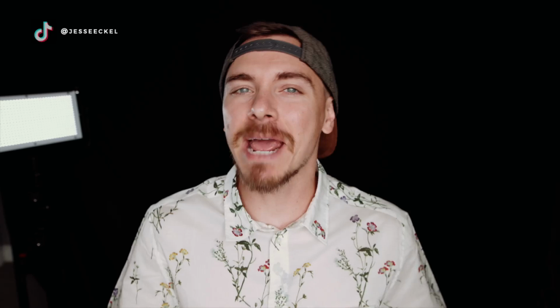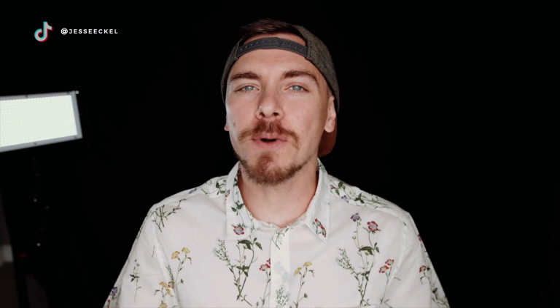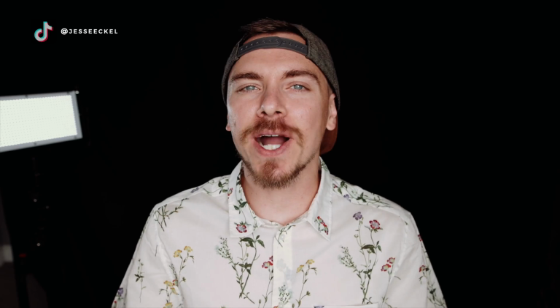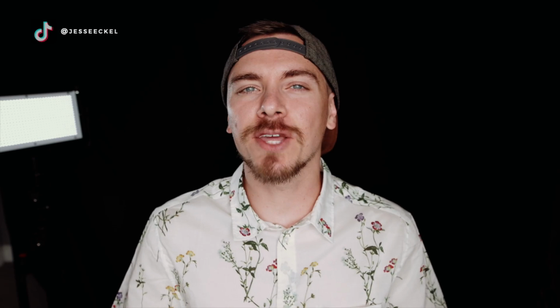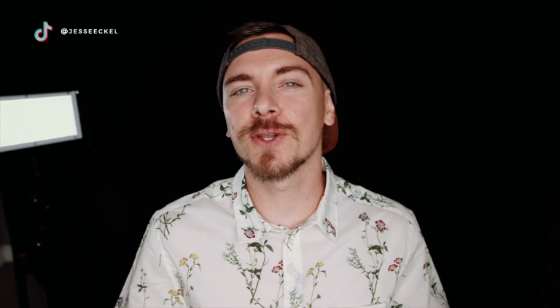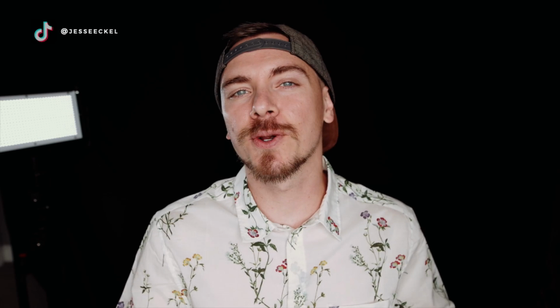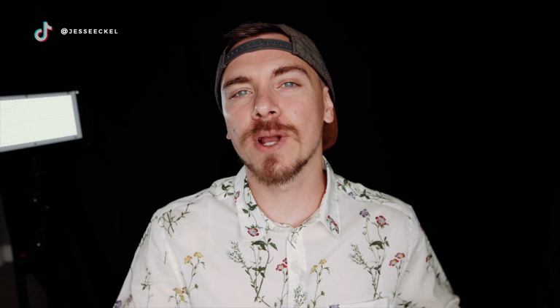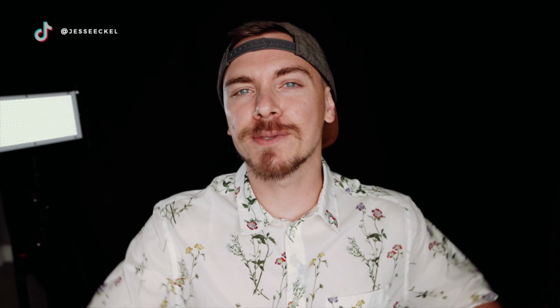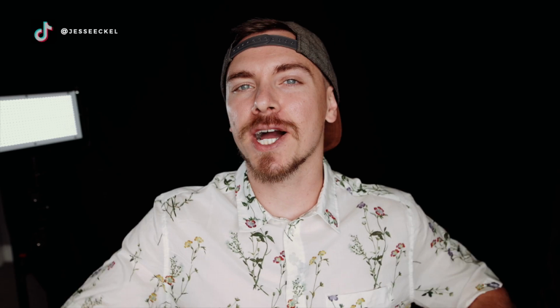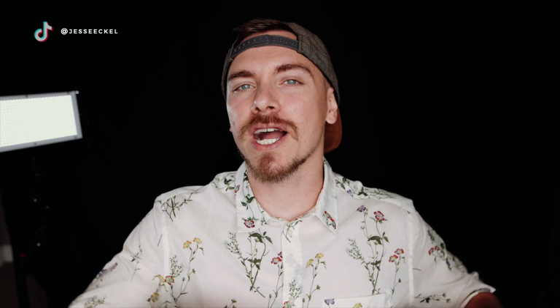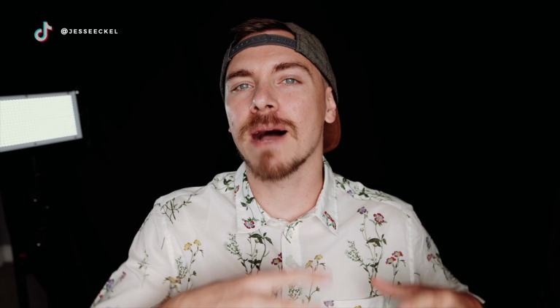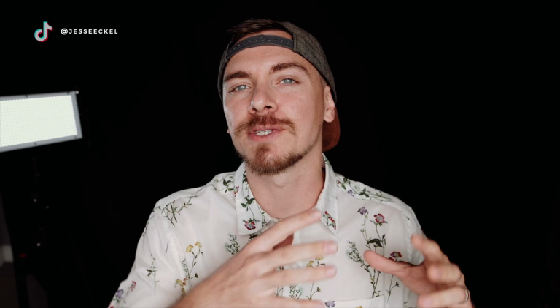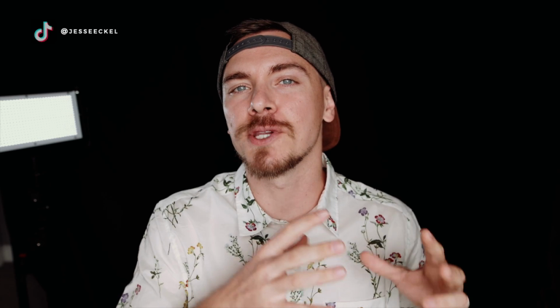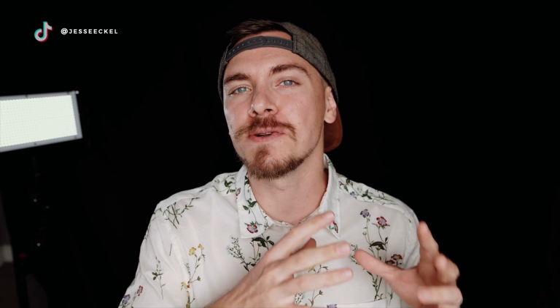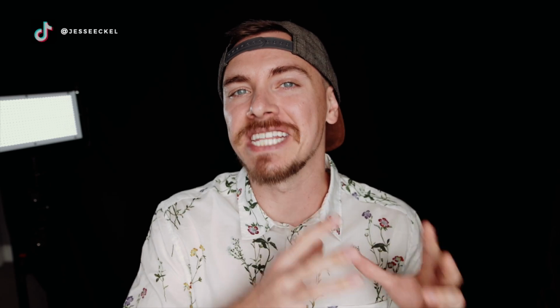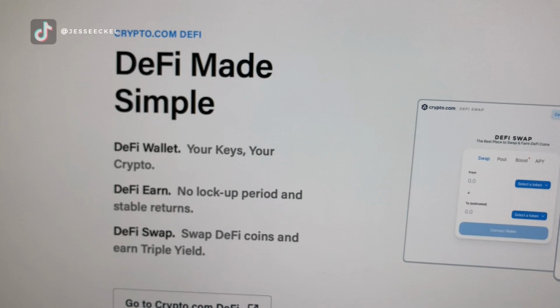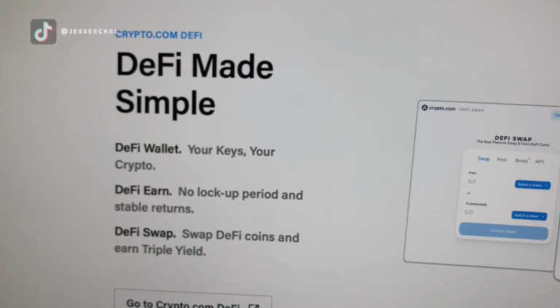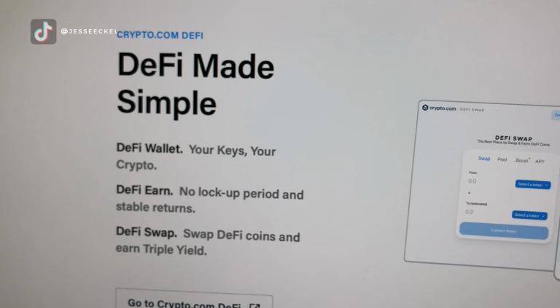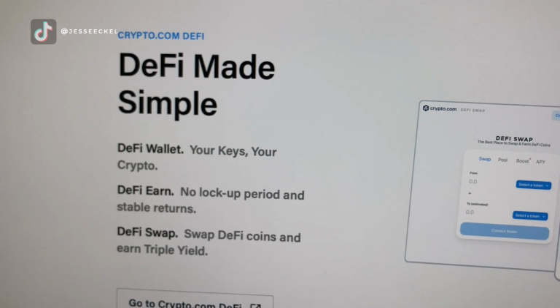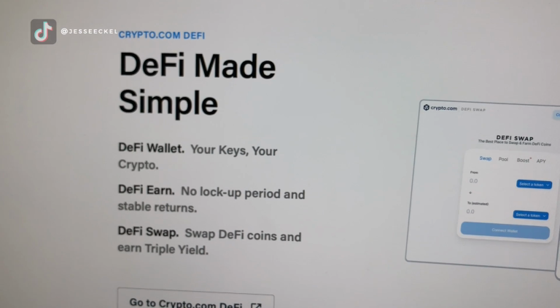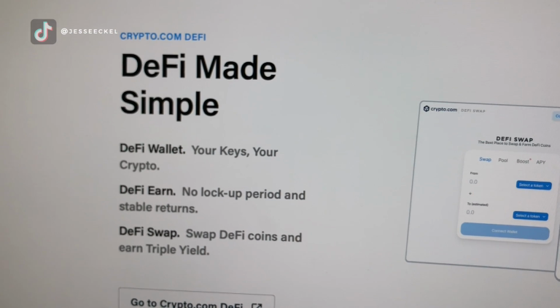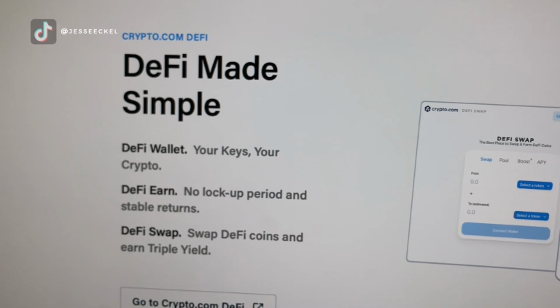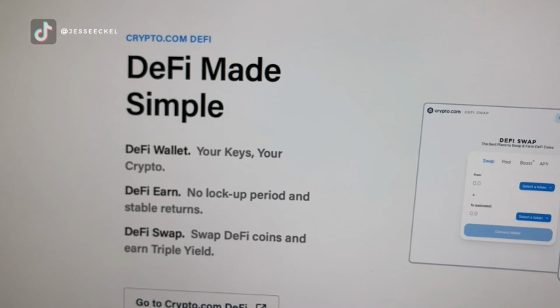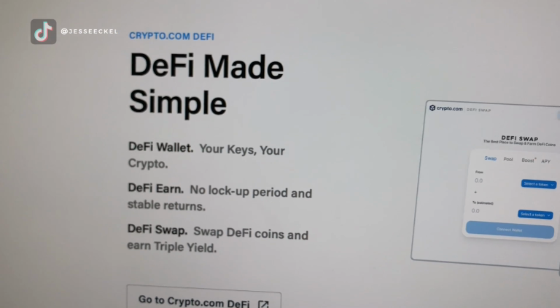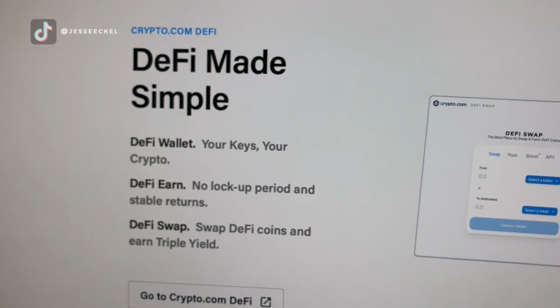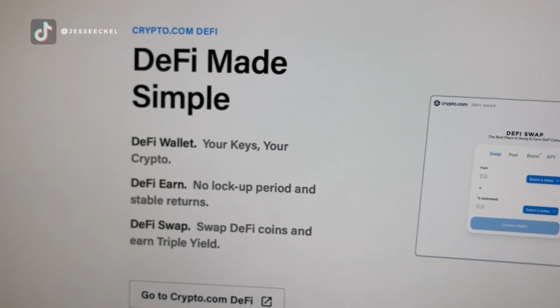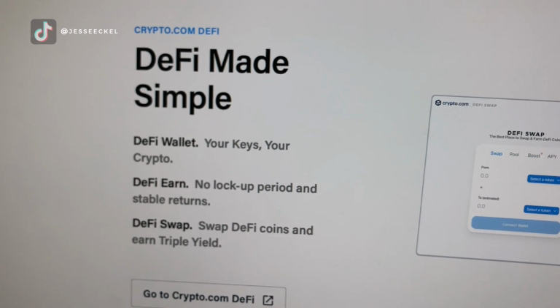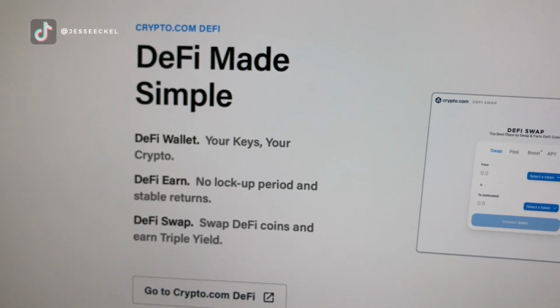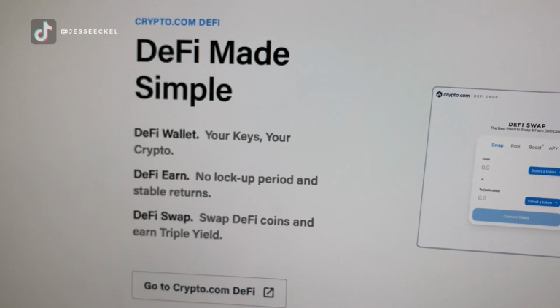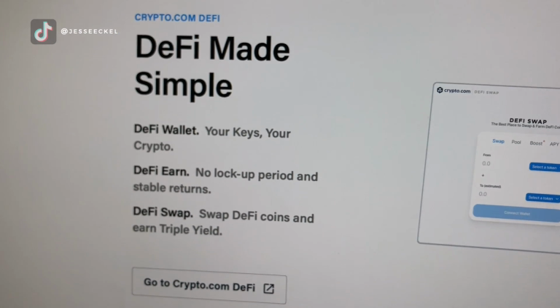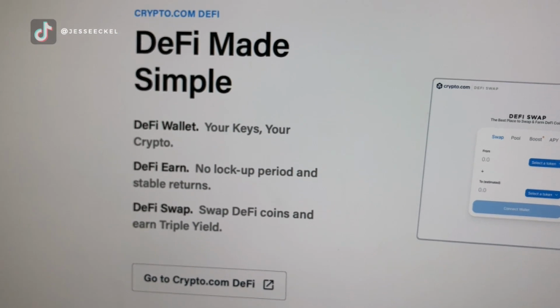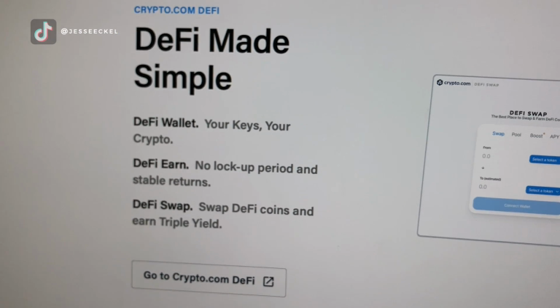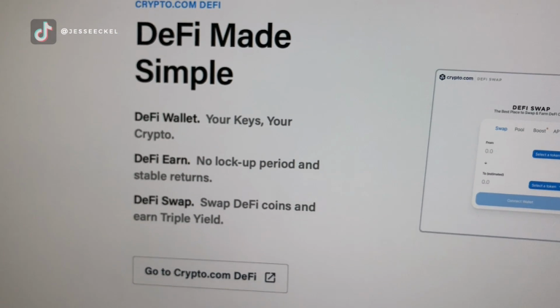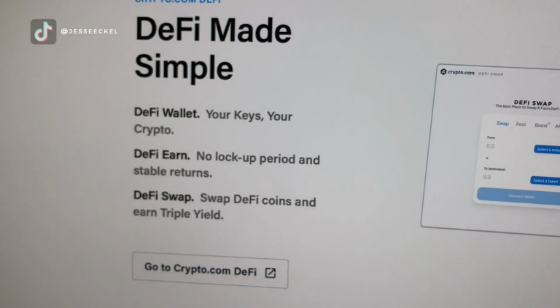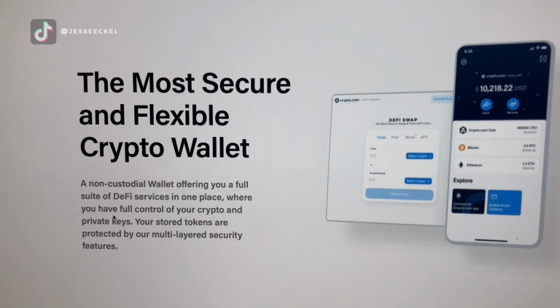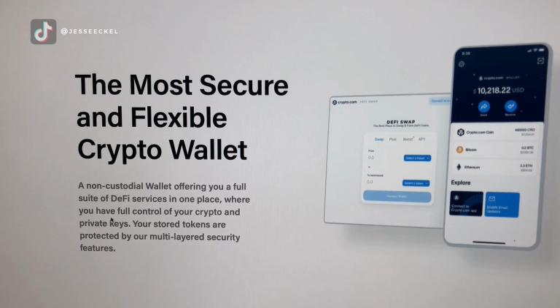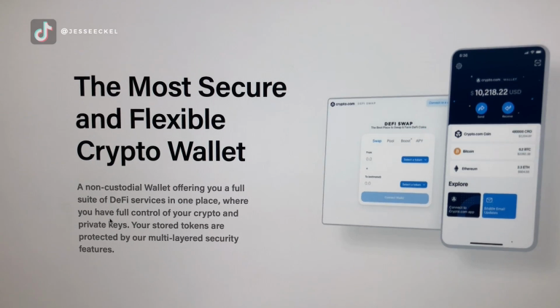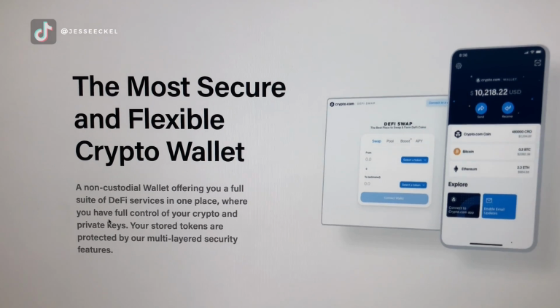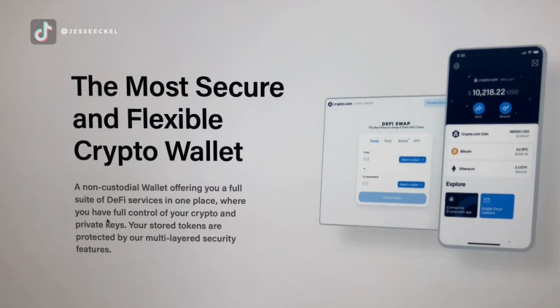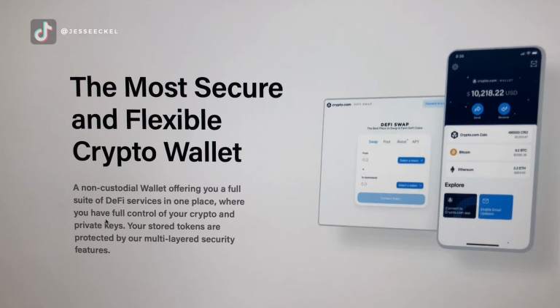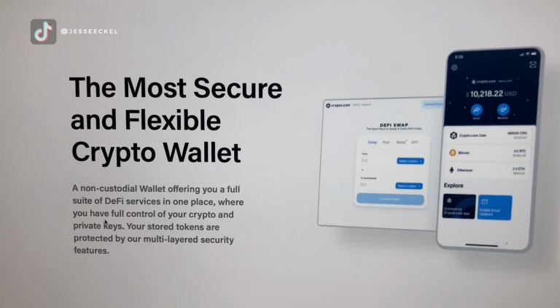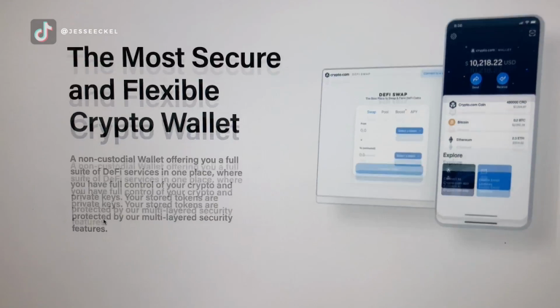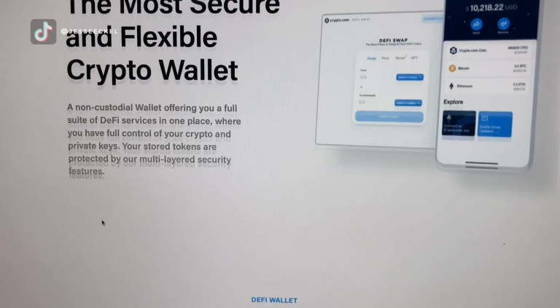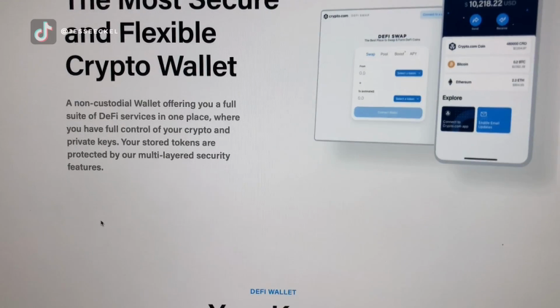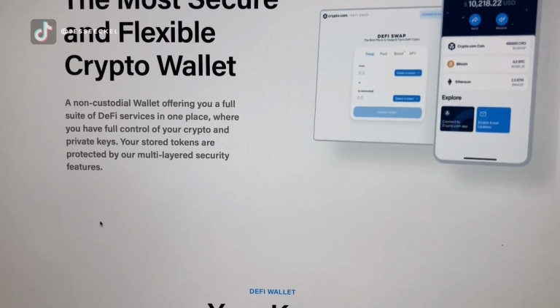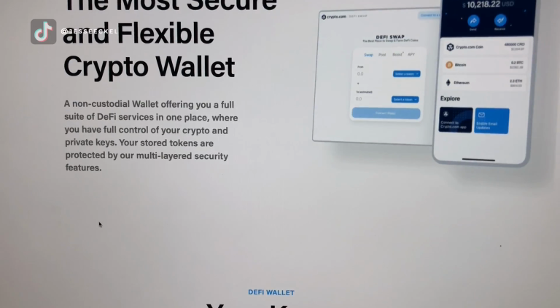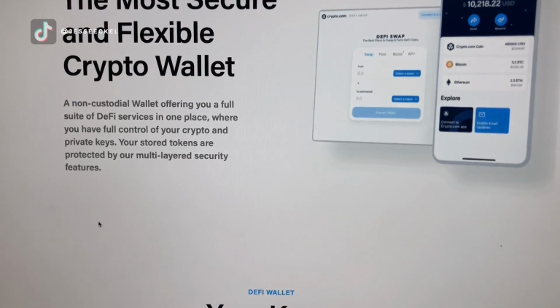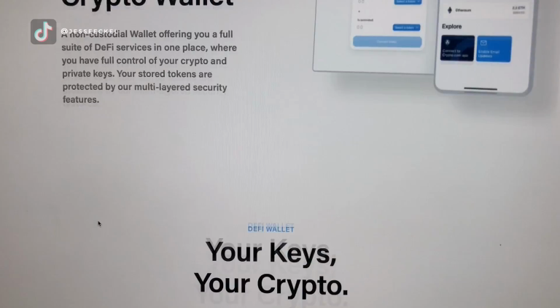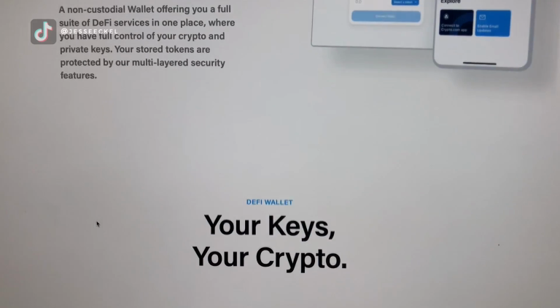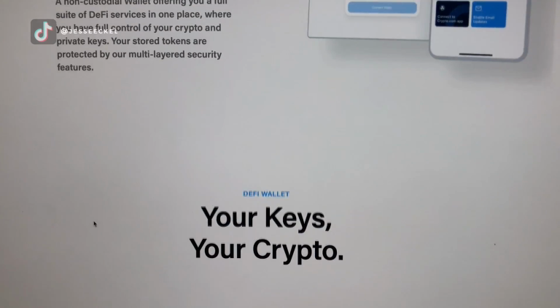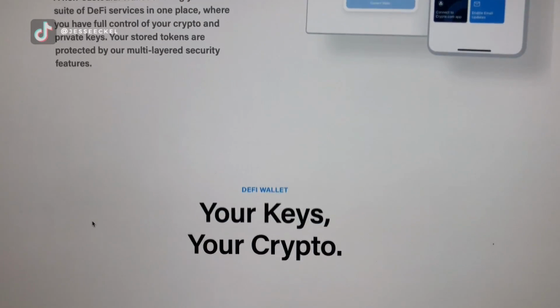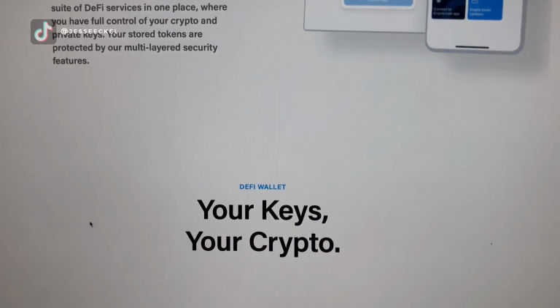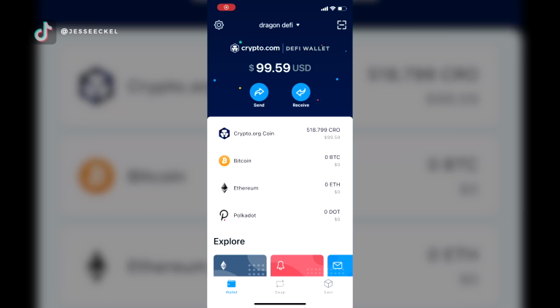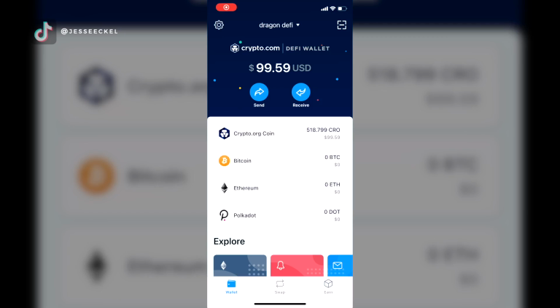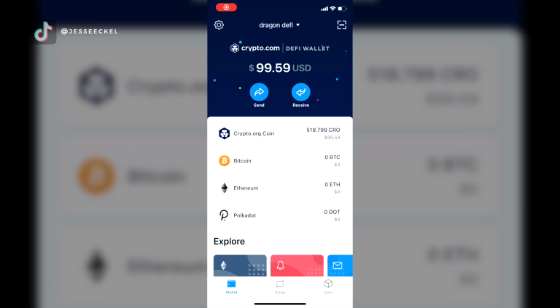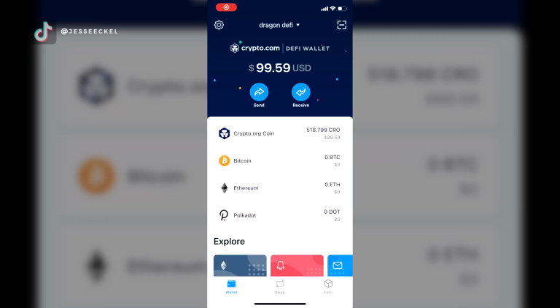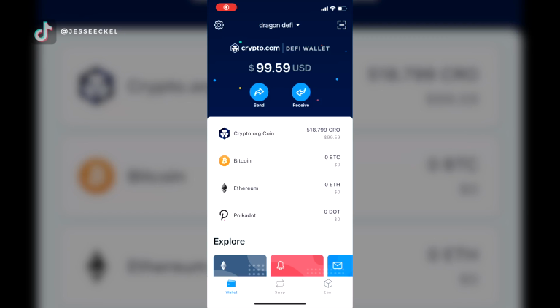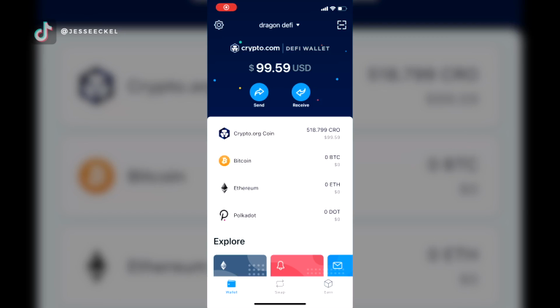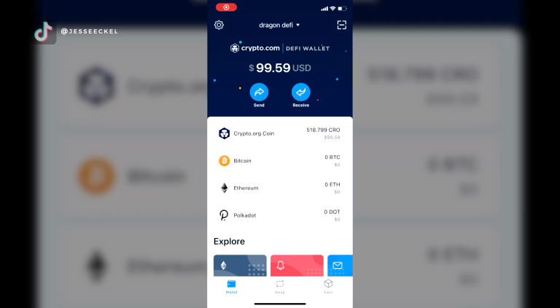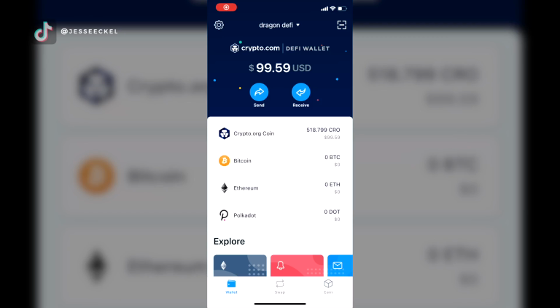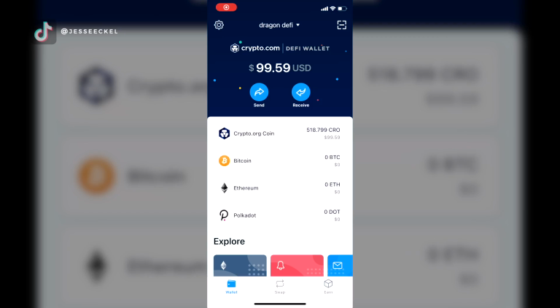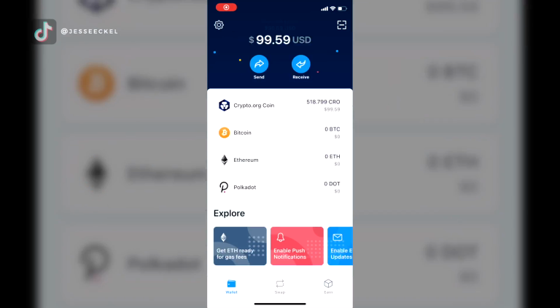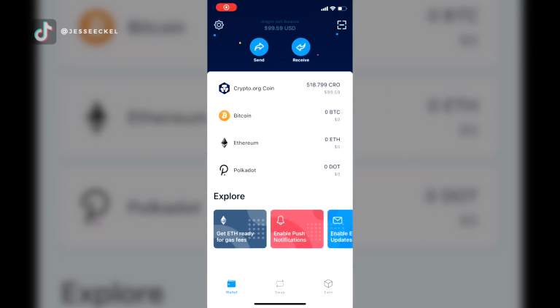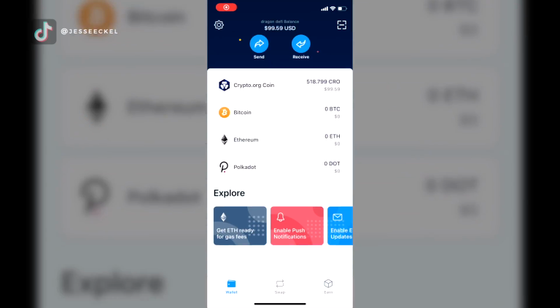Today I'm going to walk you through crypto.com's new DeFi app, how to transfer your funds over and start staking, in my review after using the app for a few weeks.